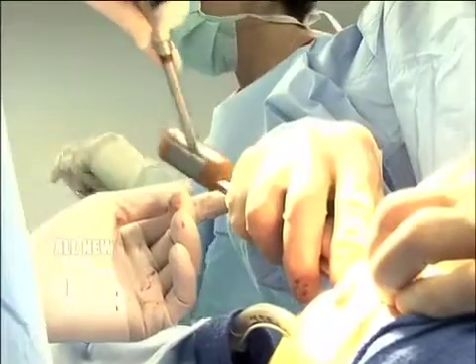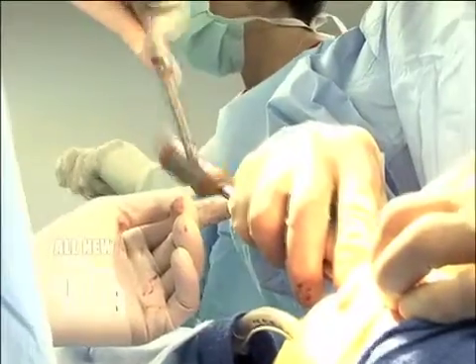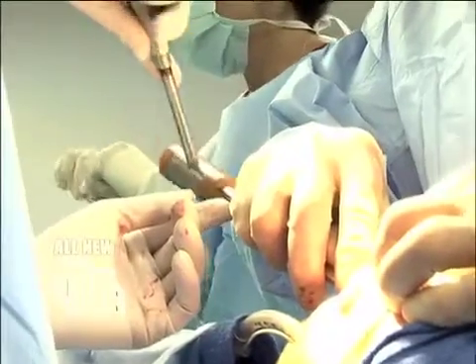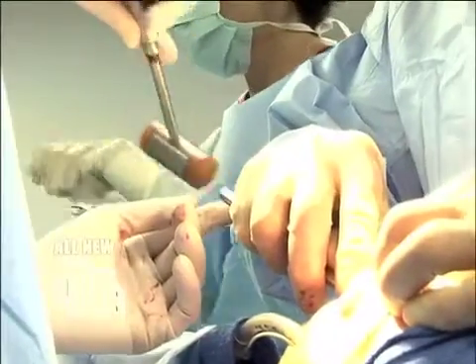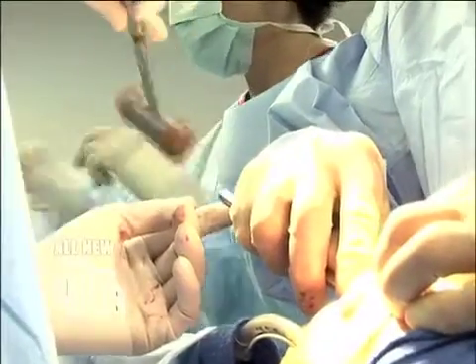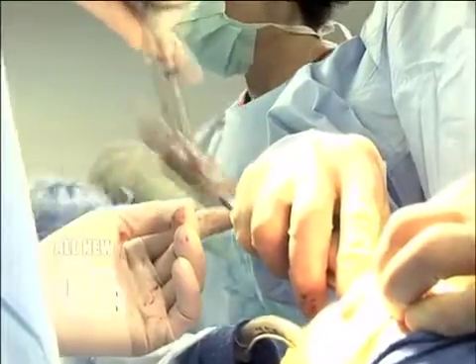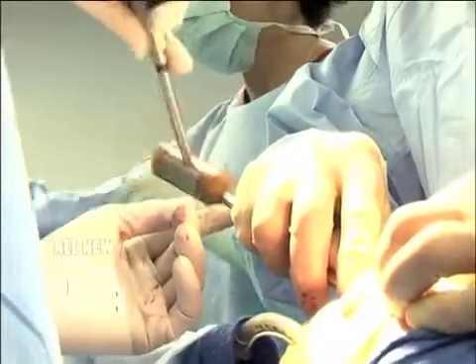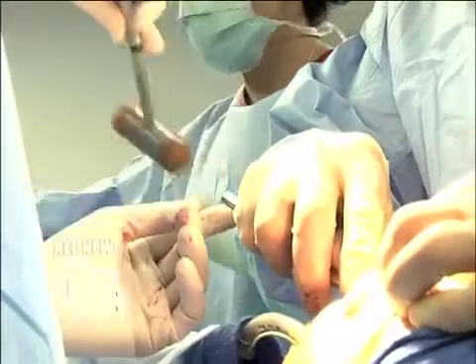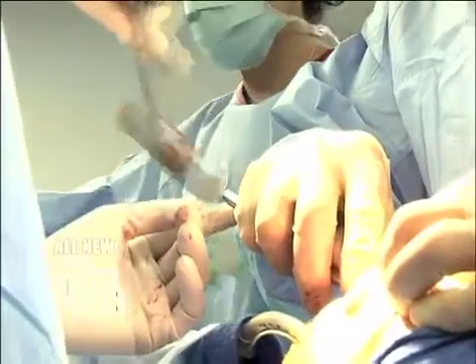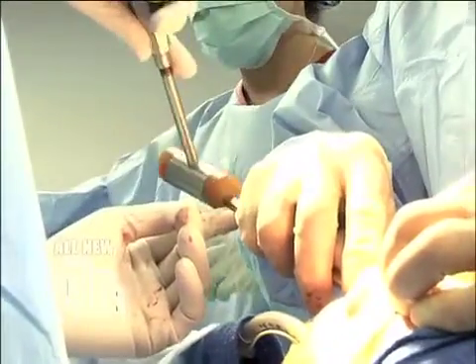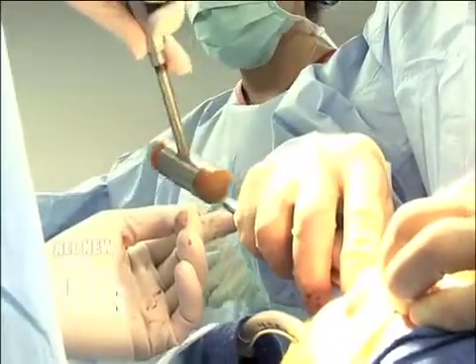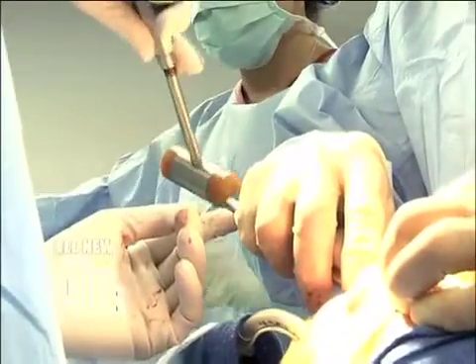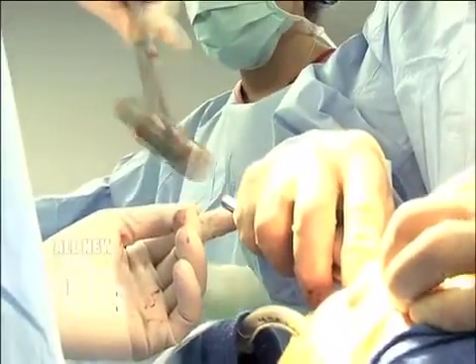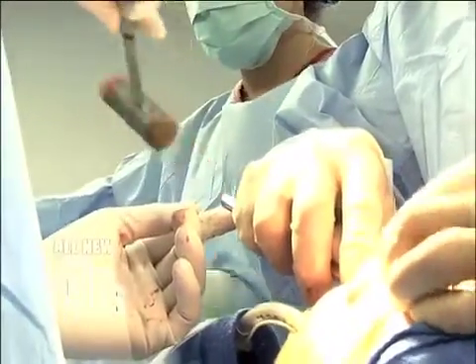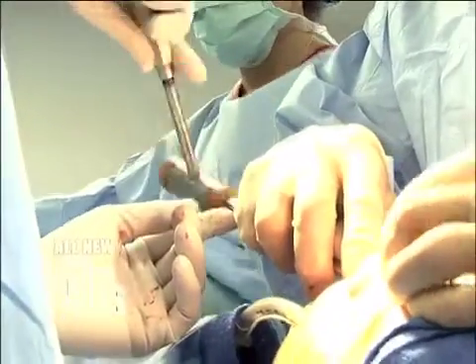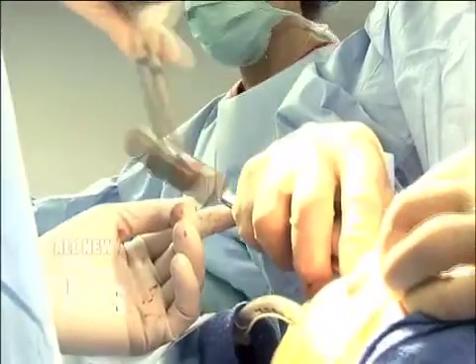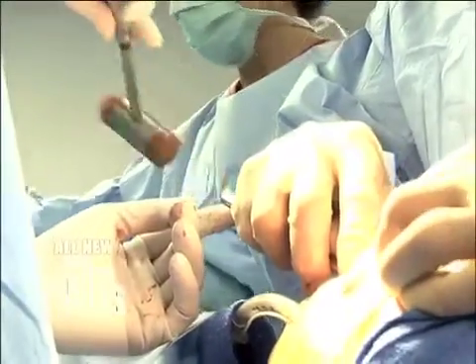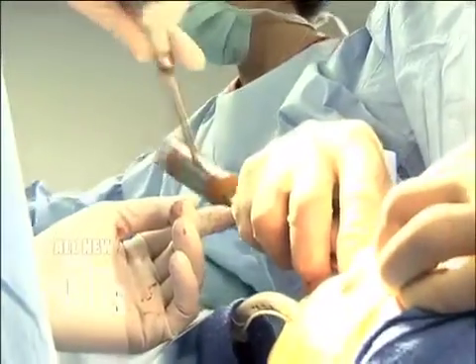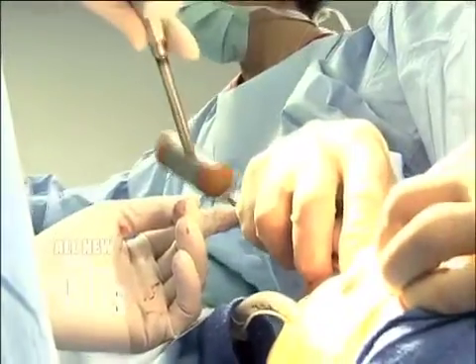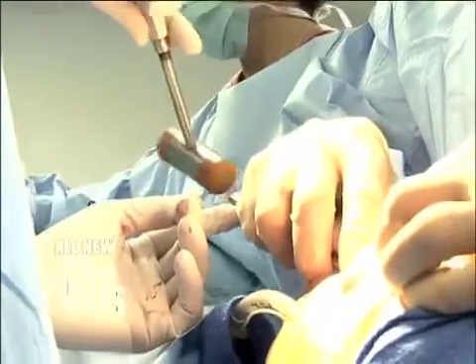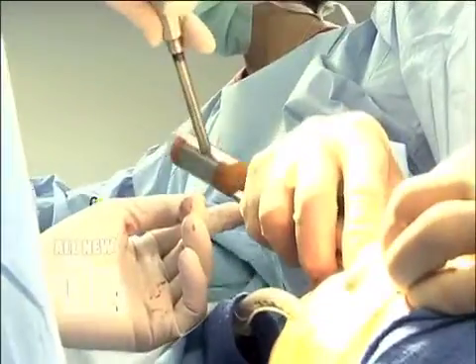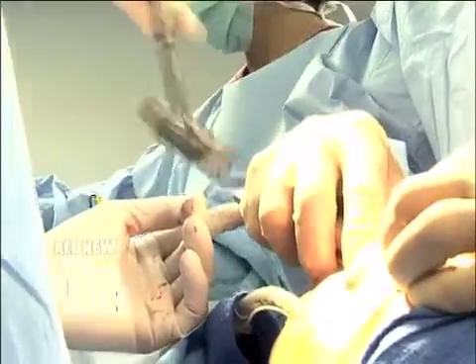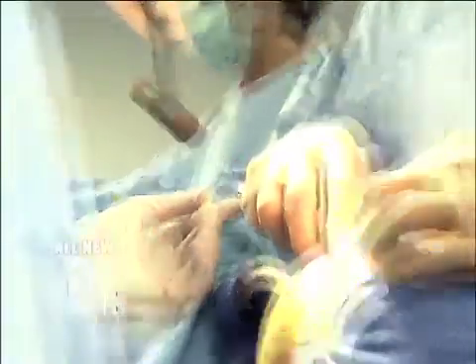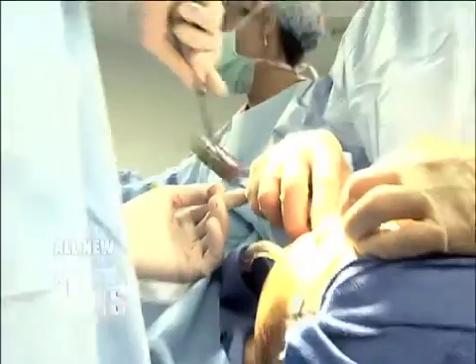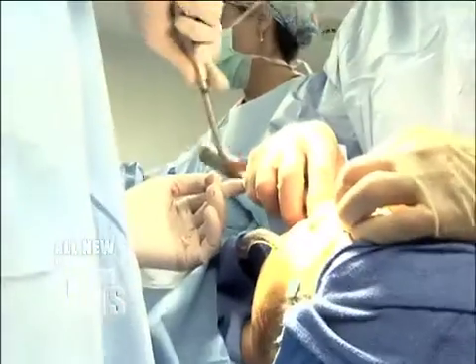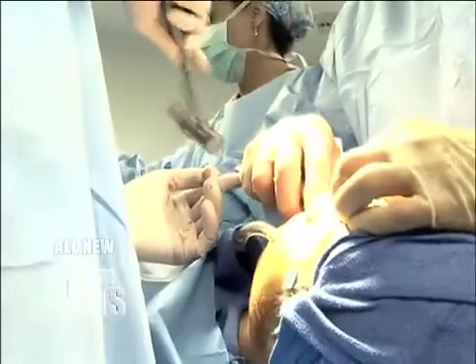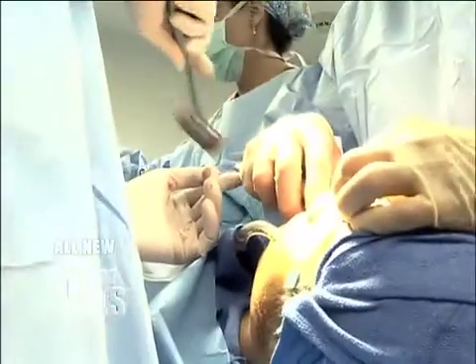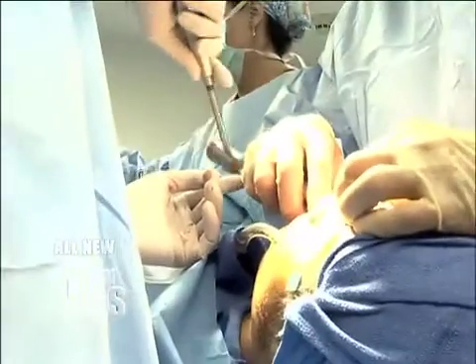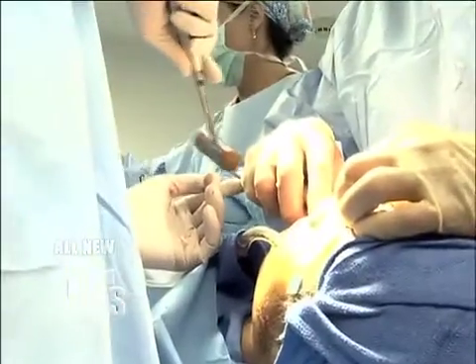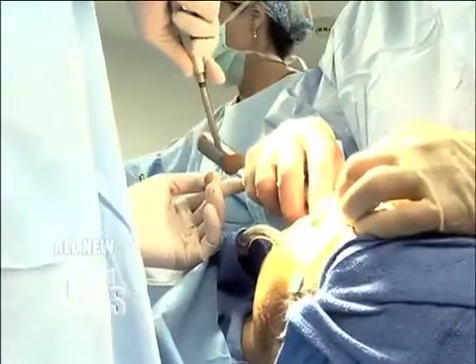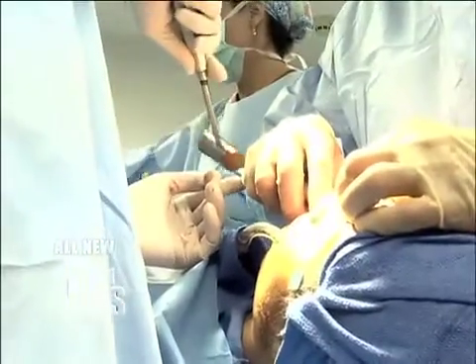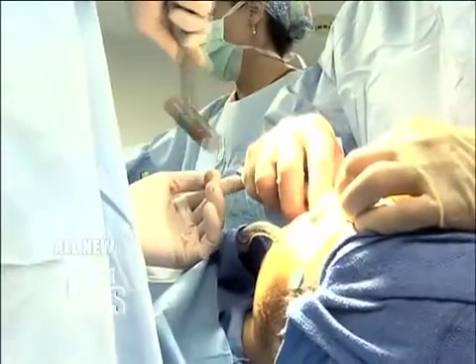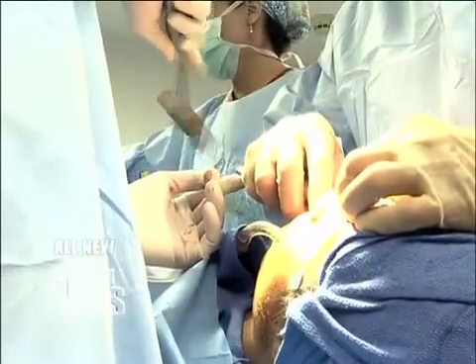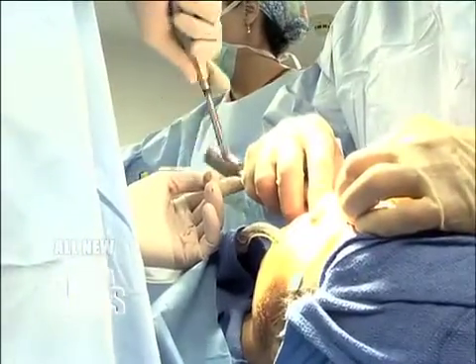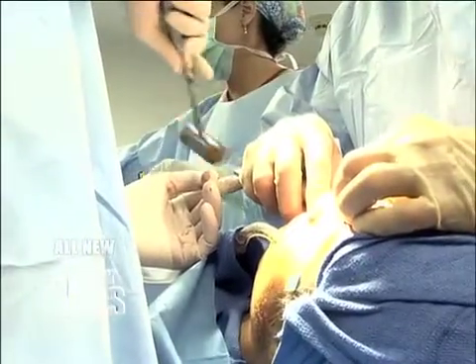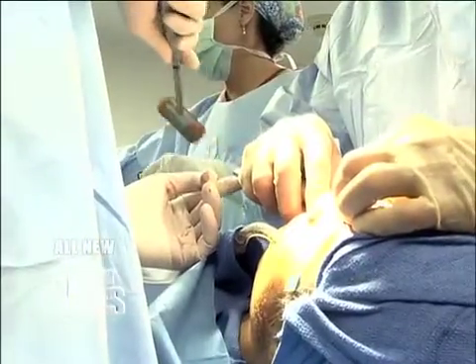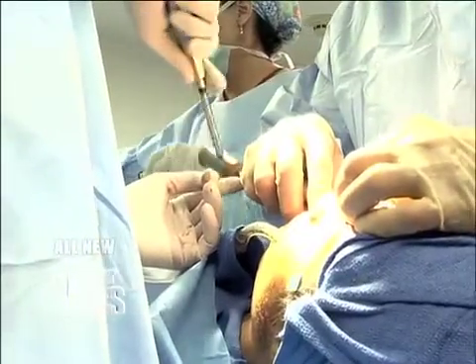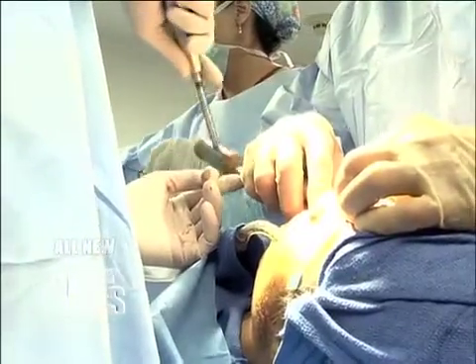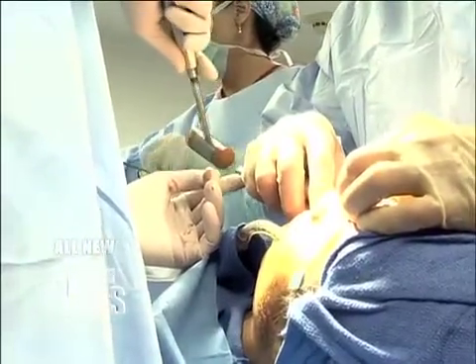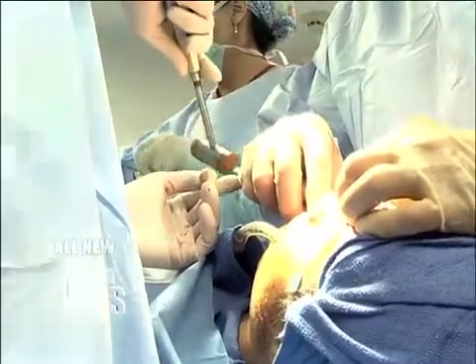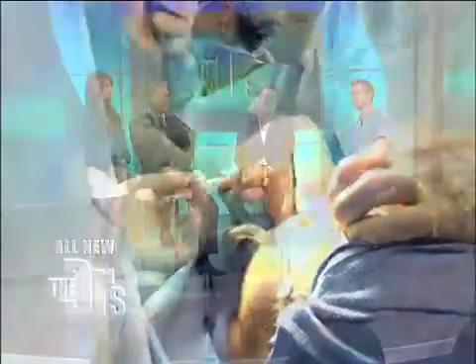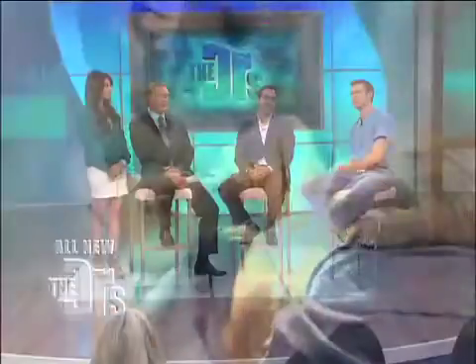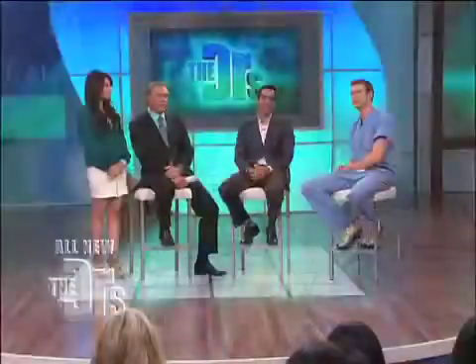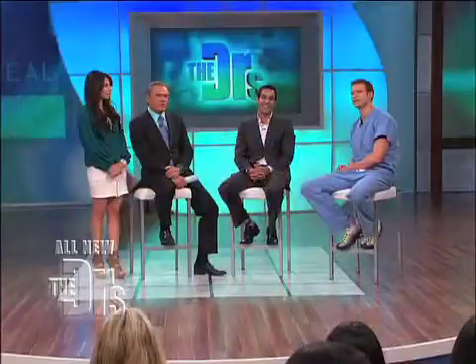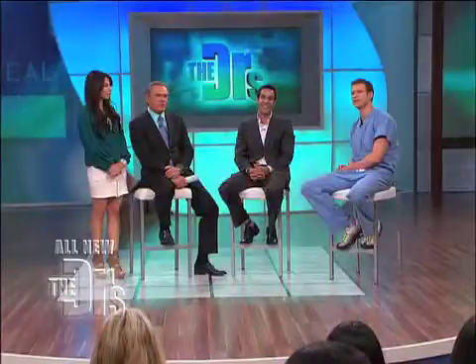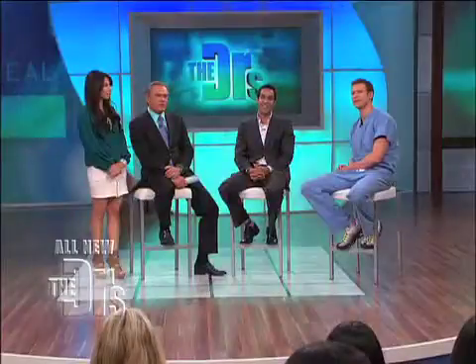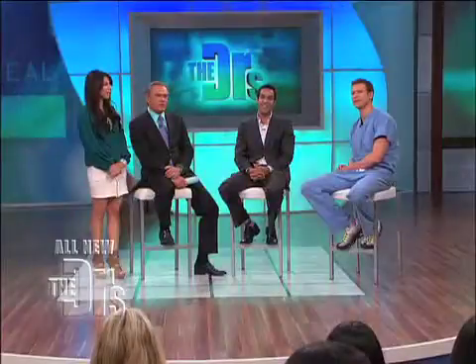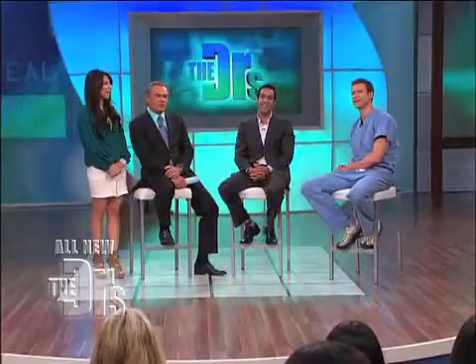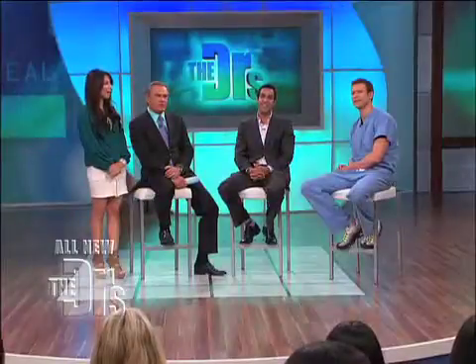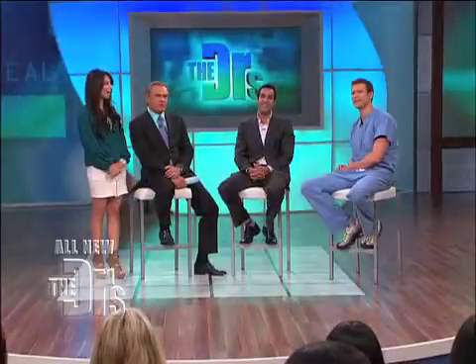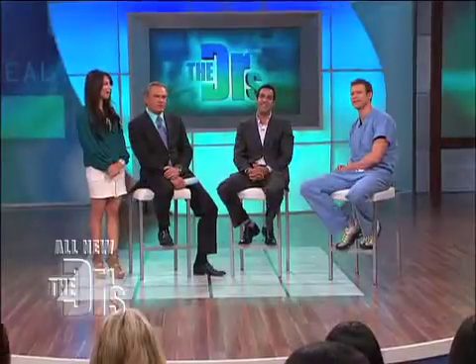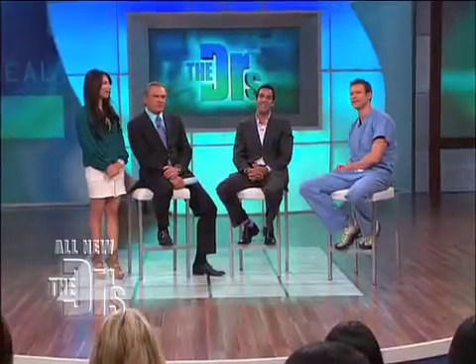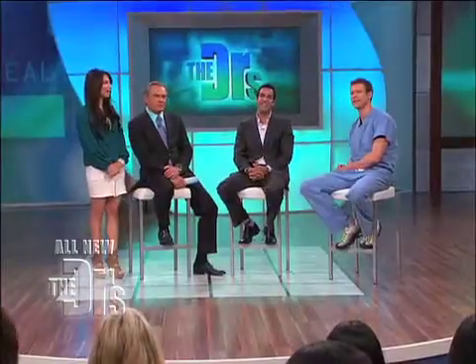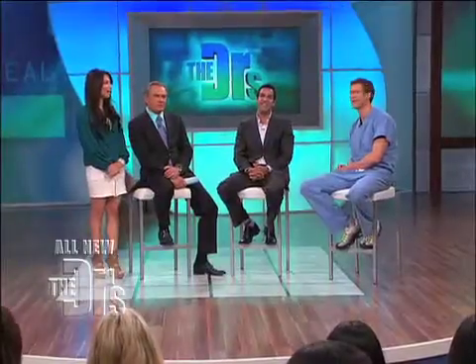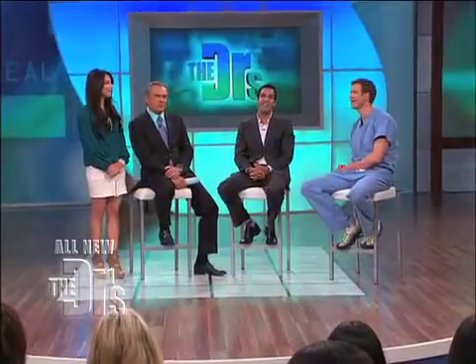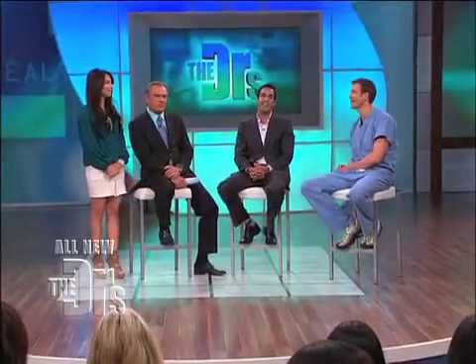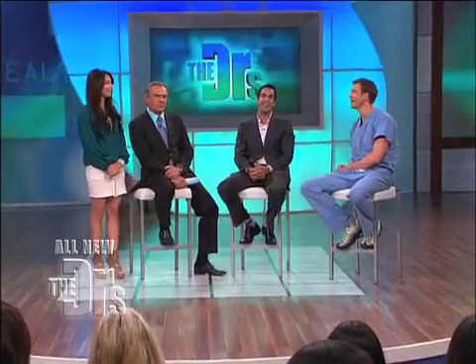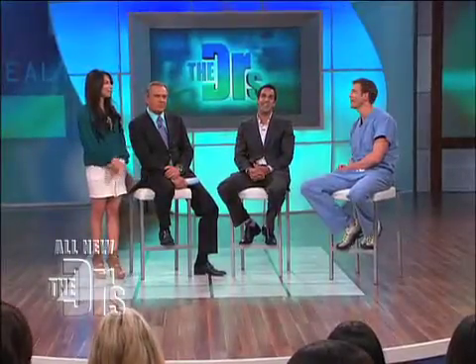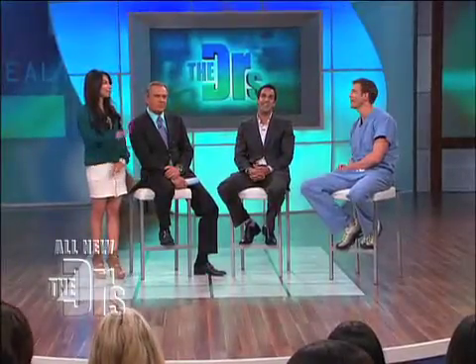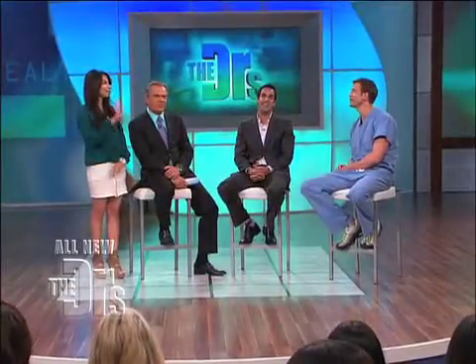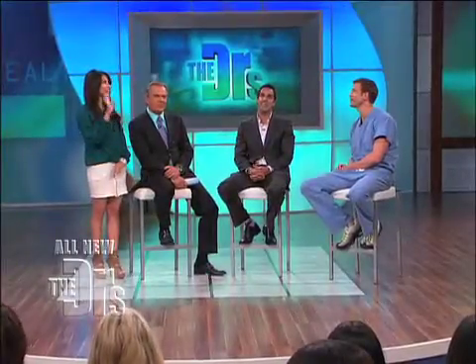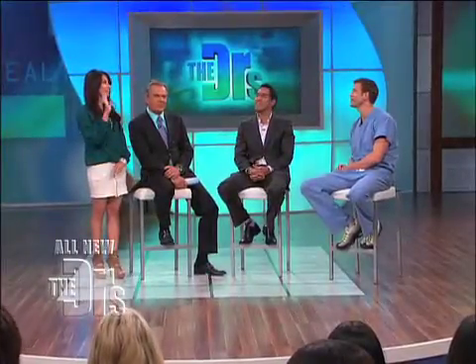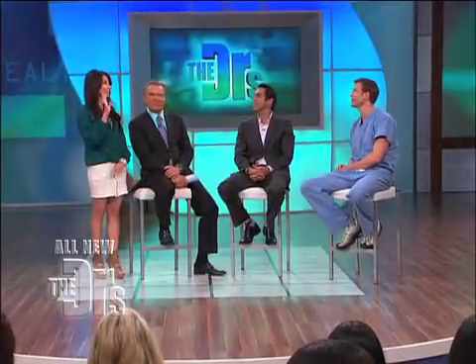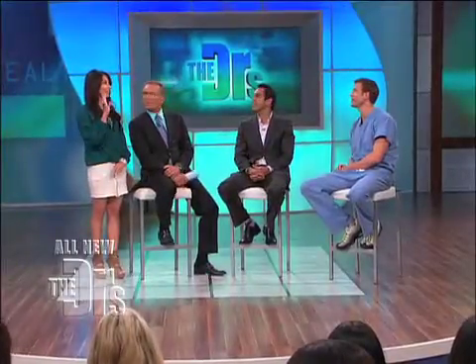And here, everyone sees this — we're breaking the bone. We had a few squeamish faces. Including mine.